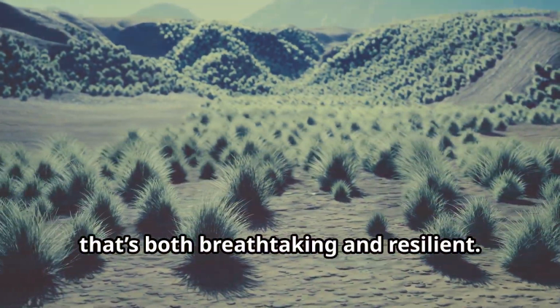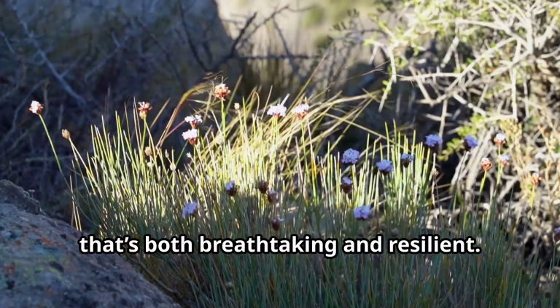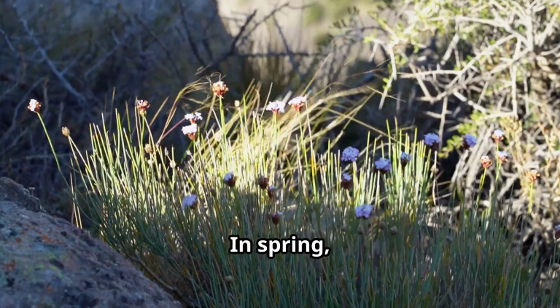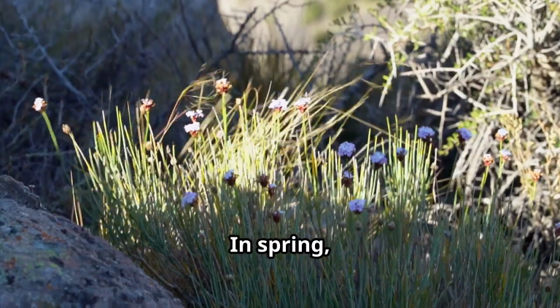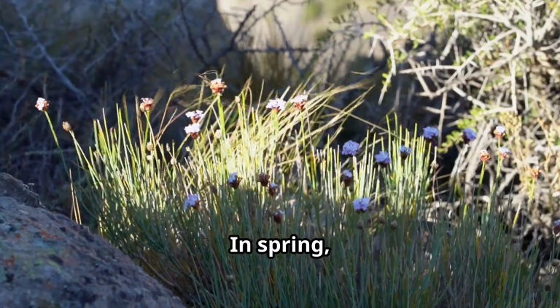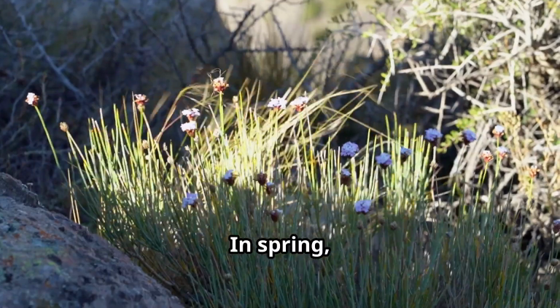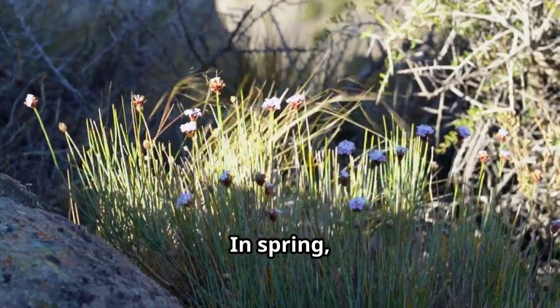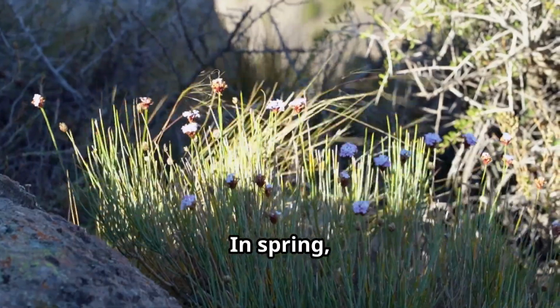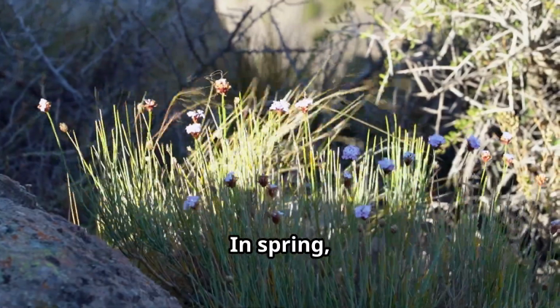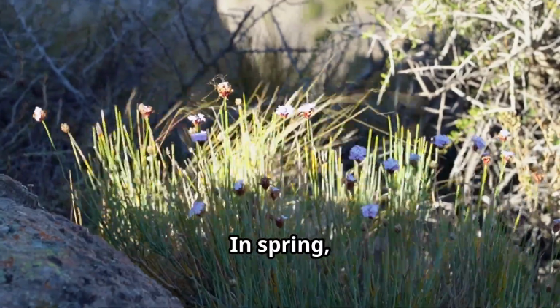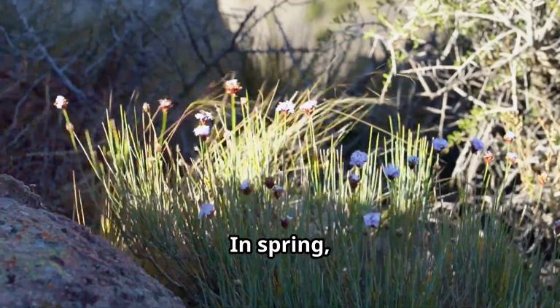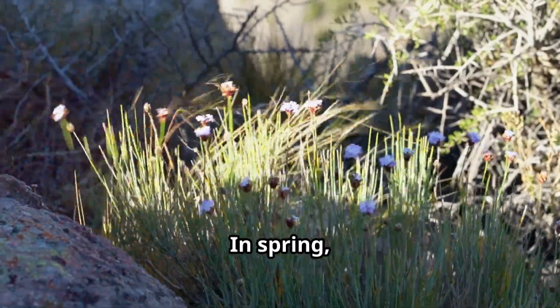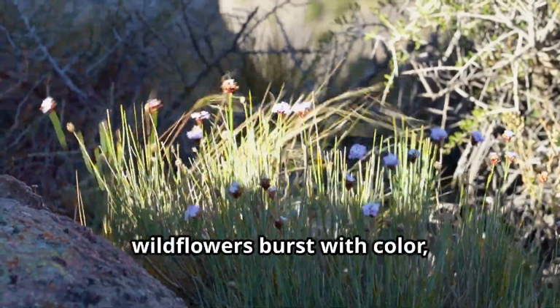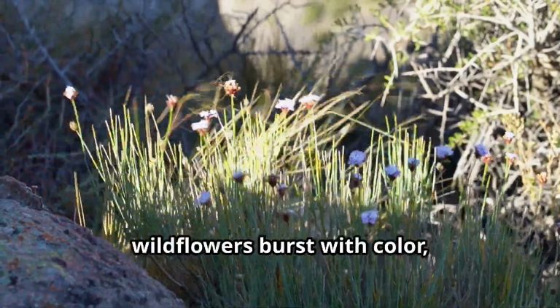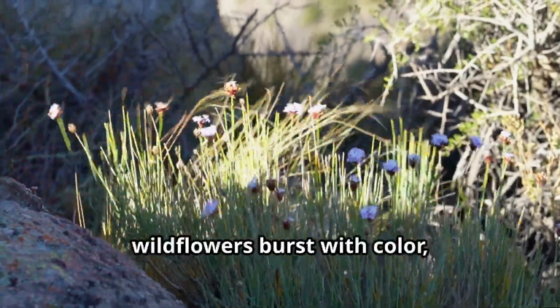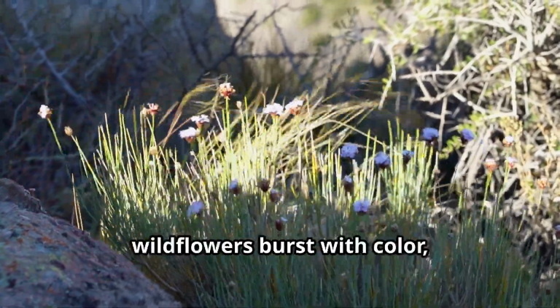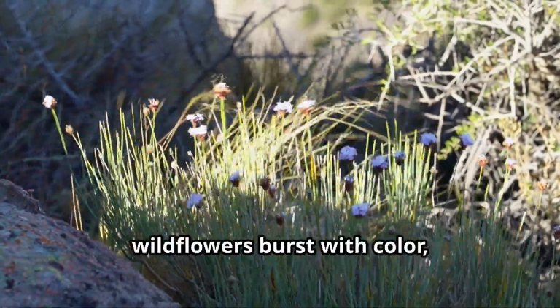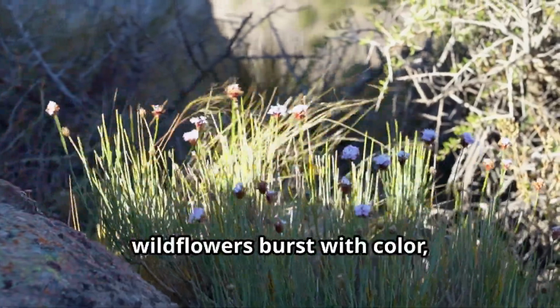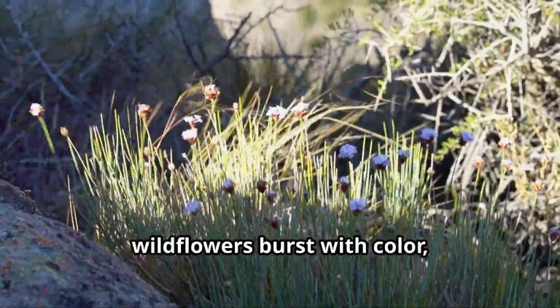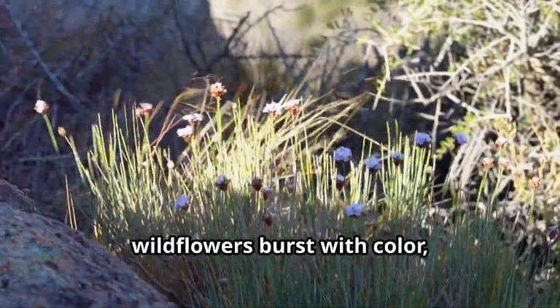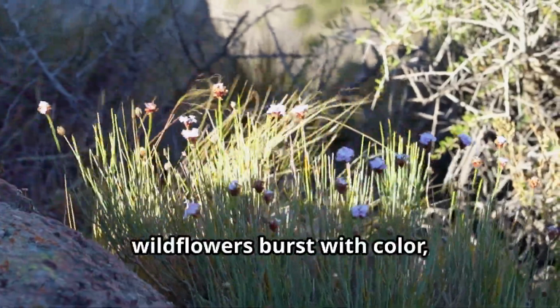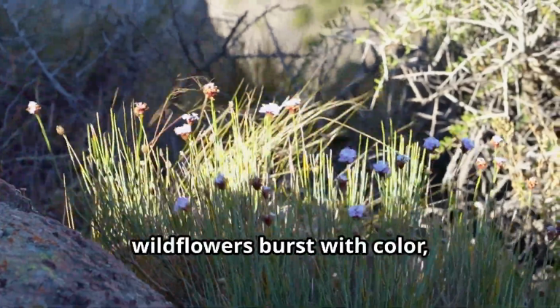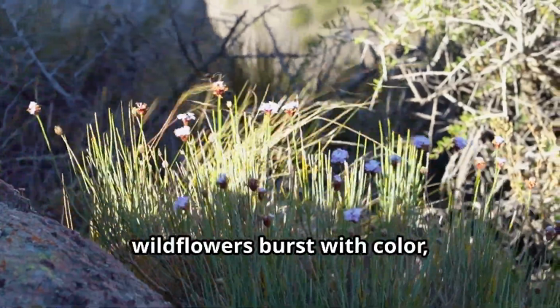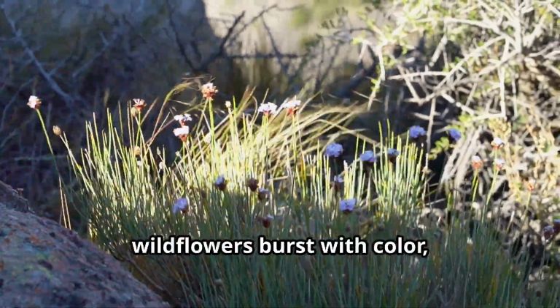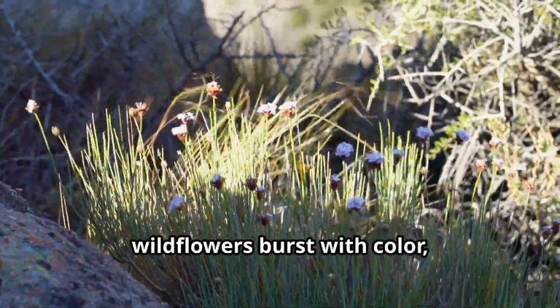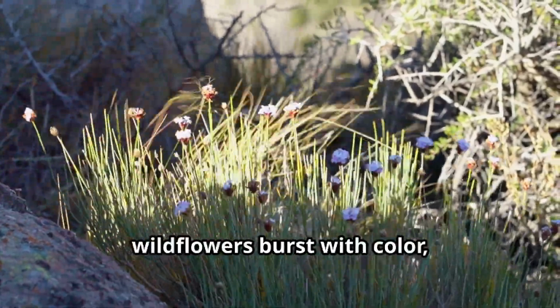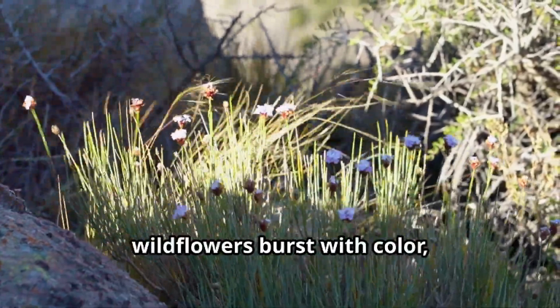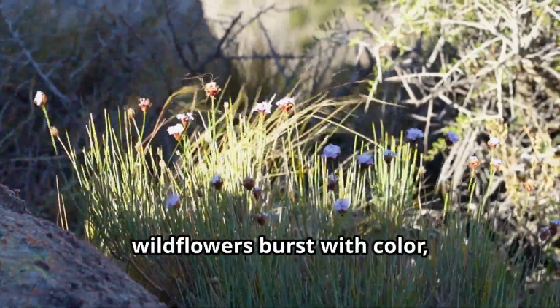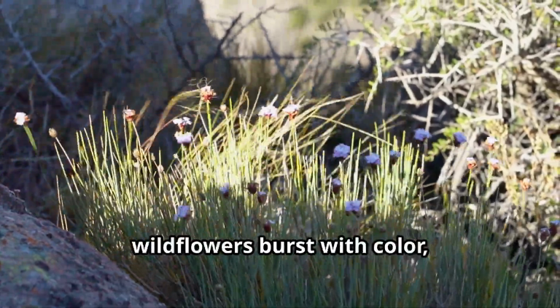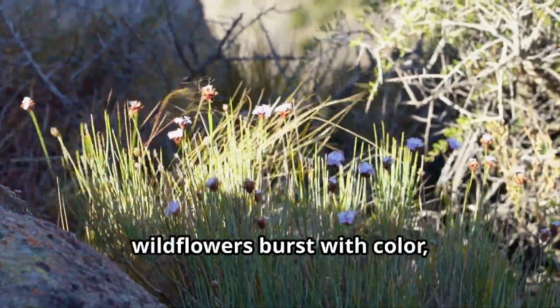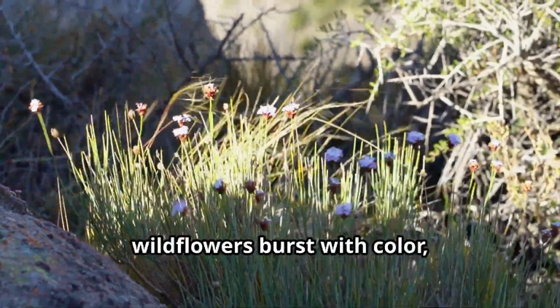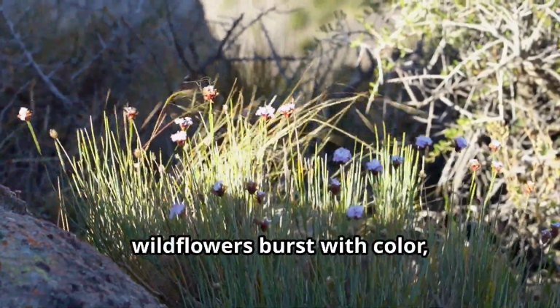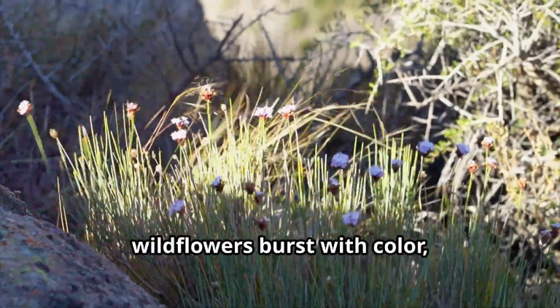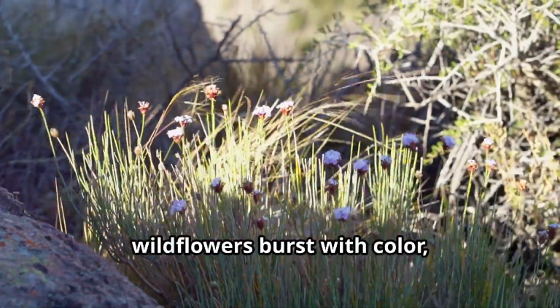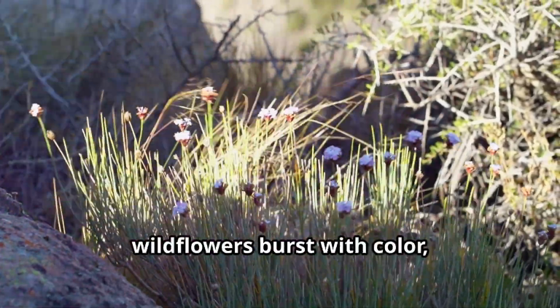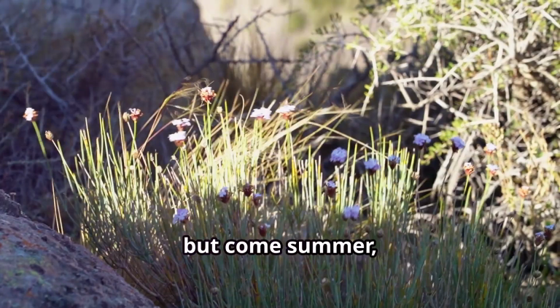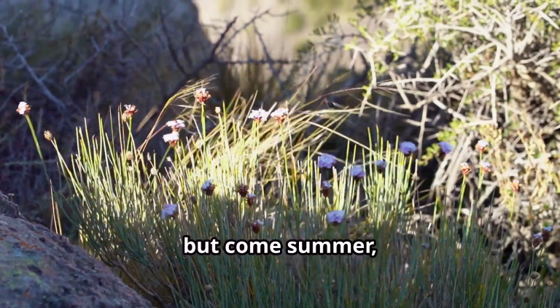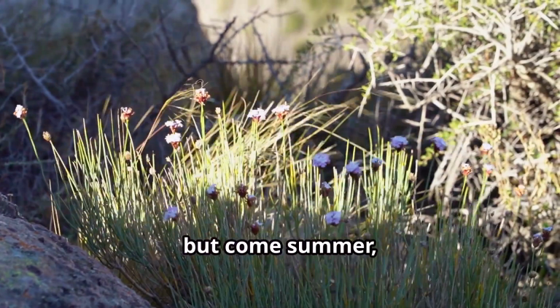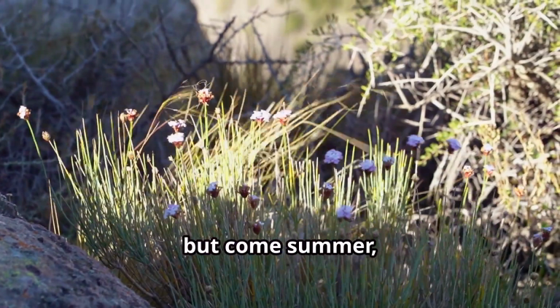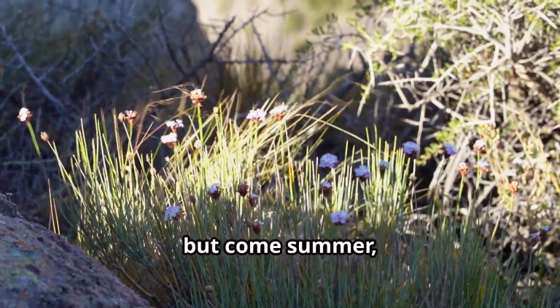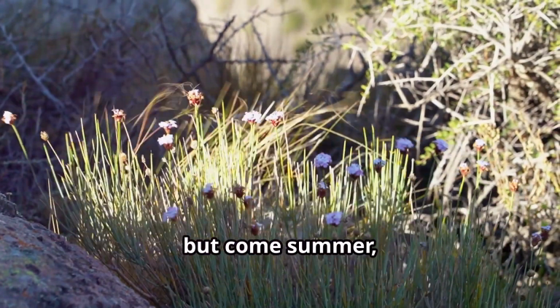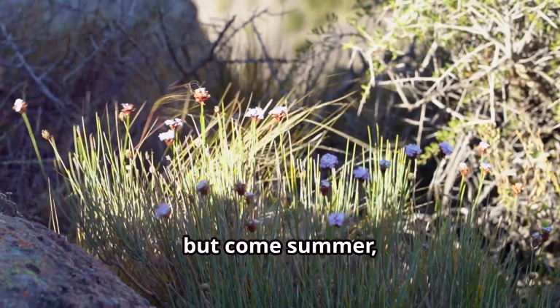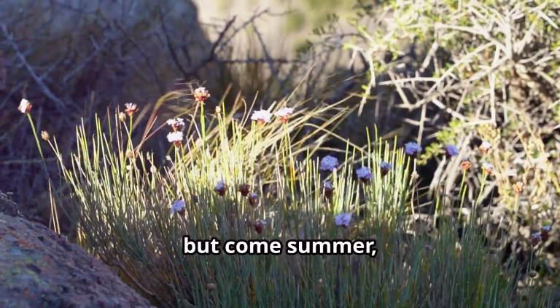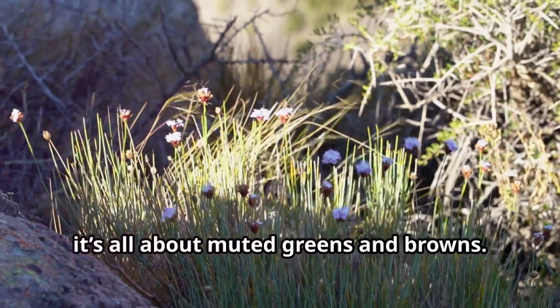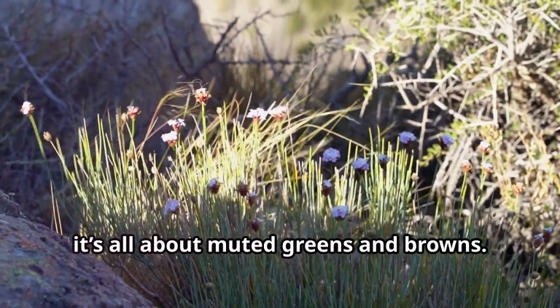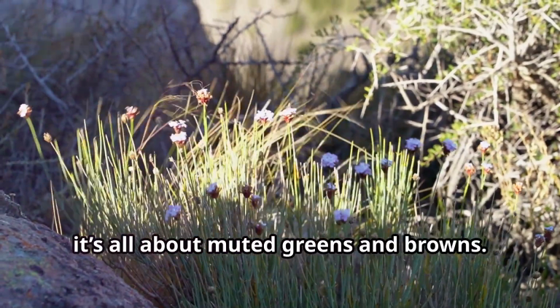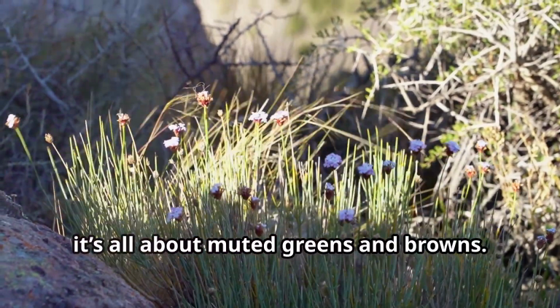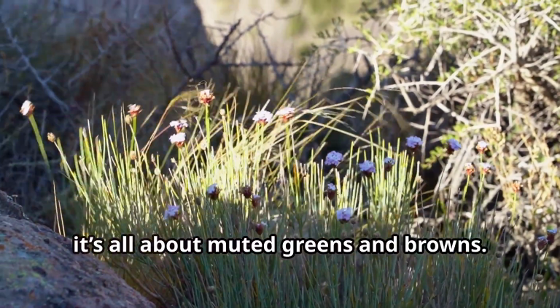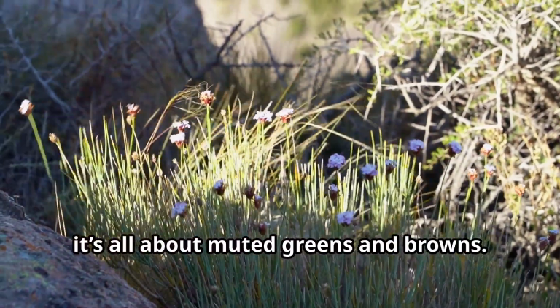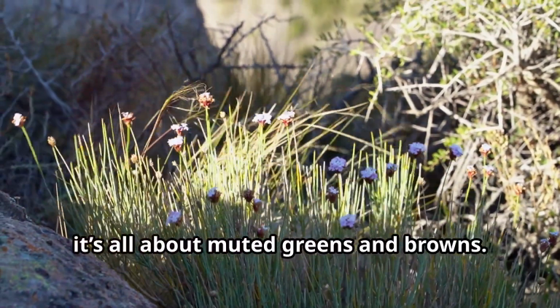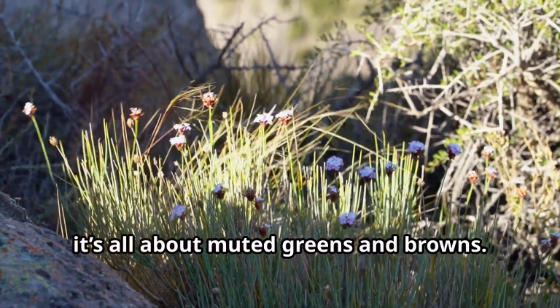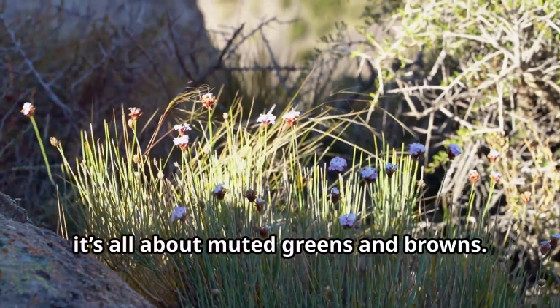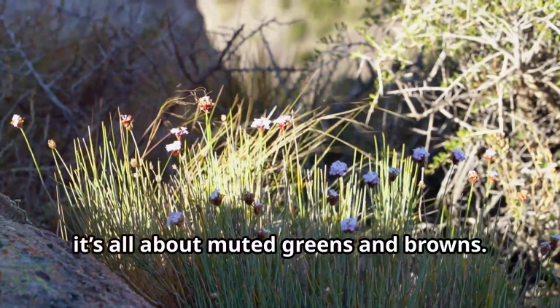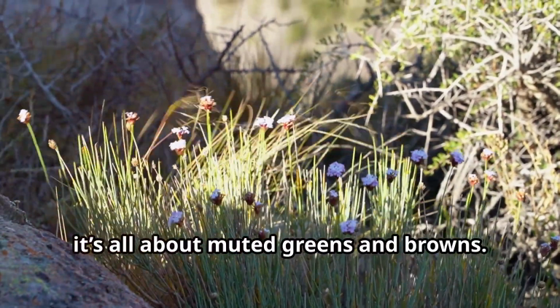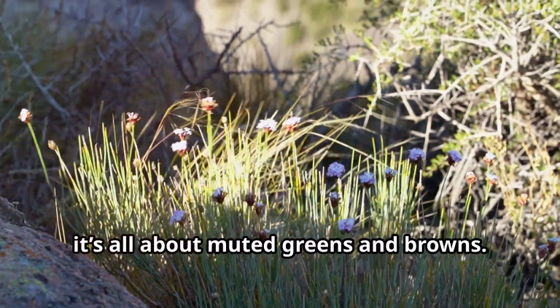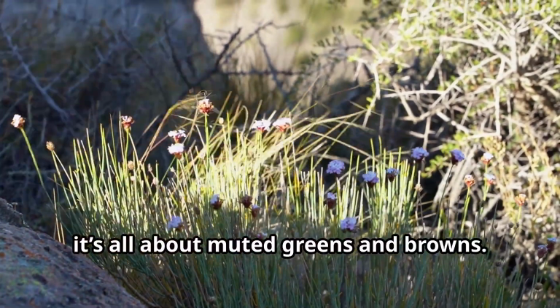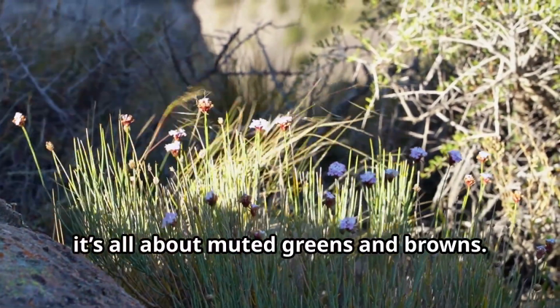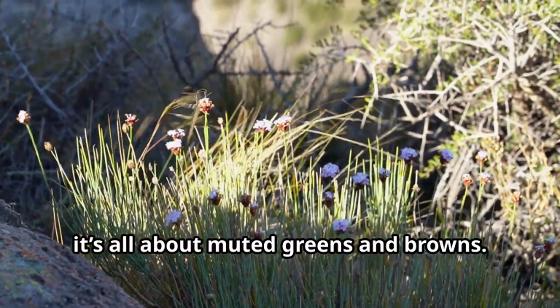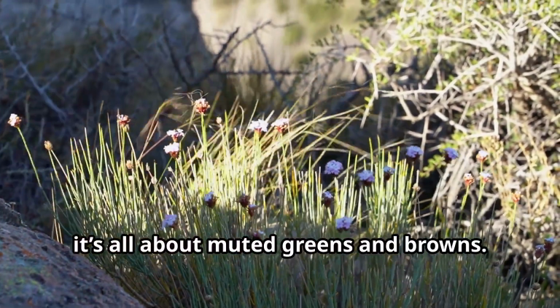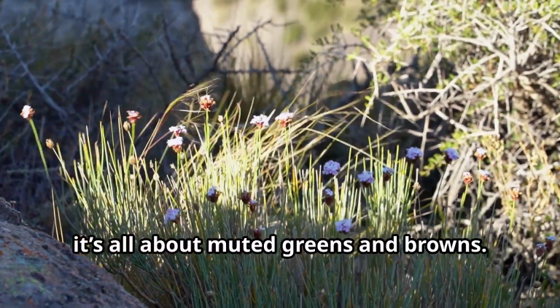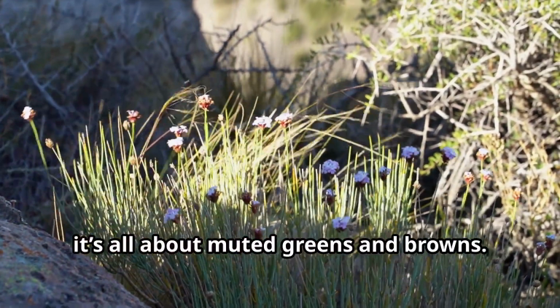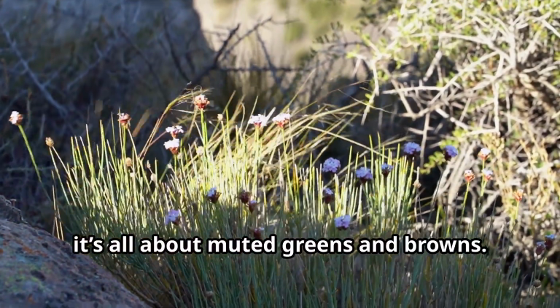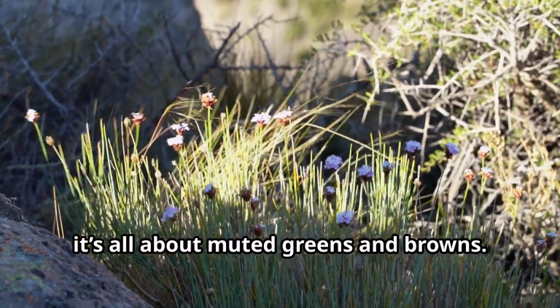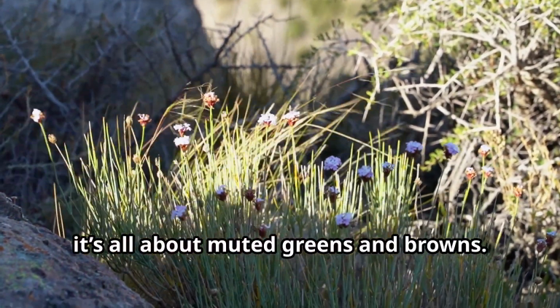In spring, wildflowers burst with color. But come summer, it's all about muted greens and browns.